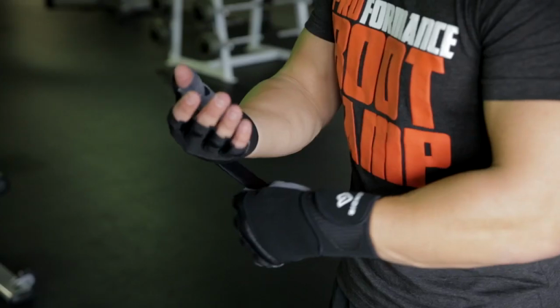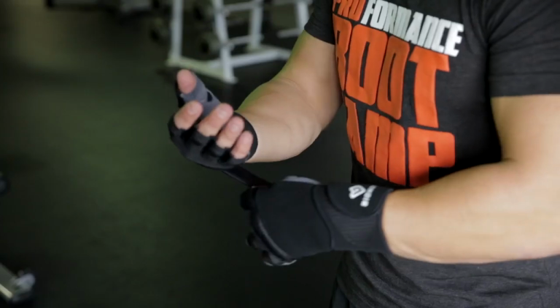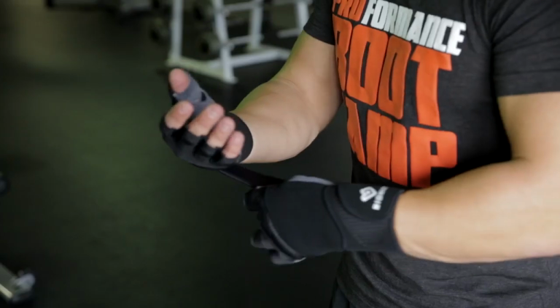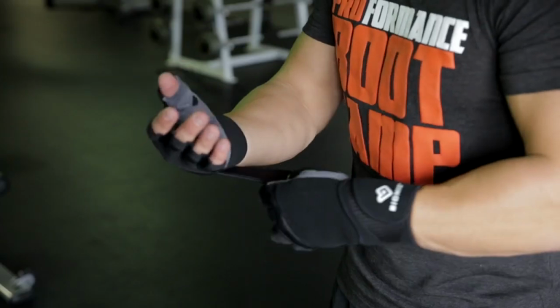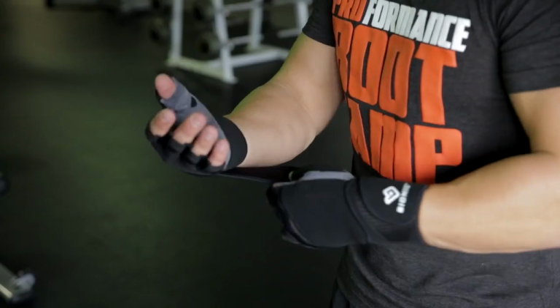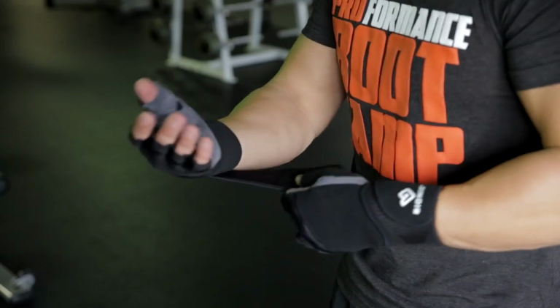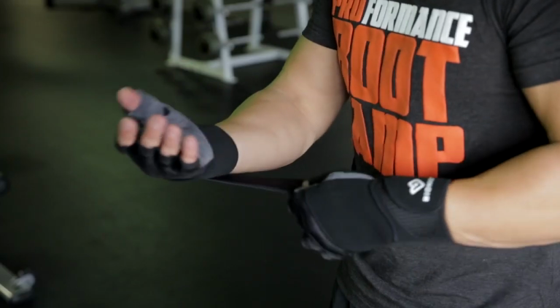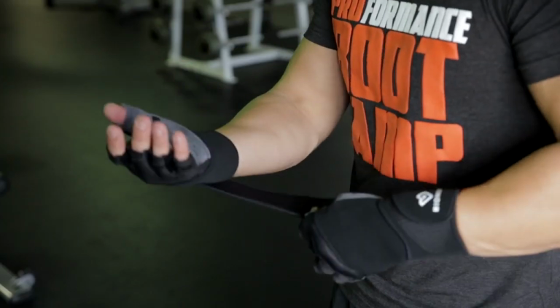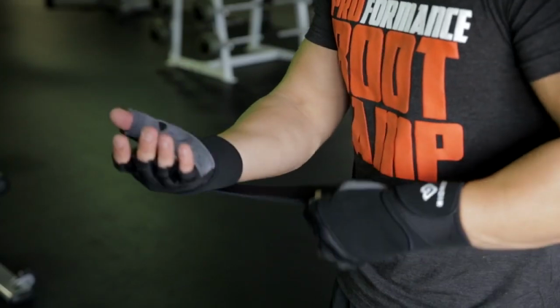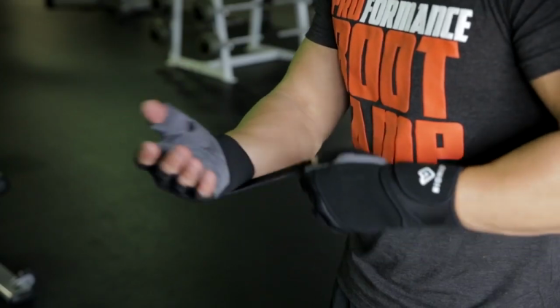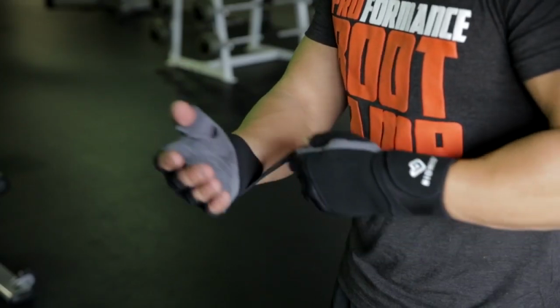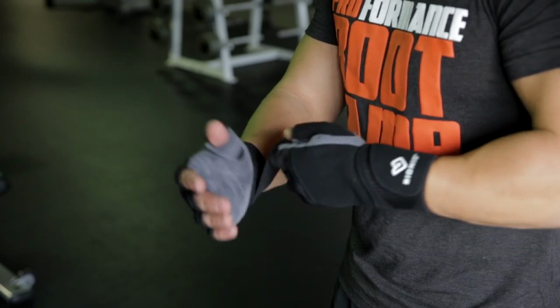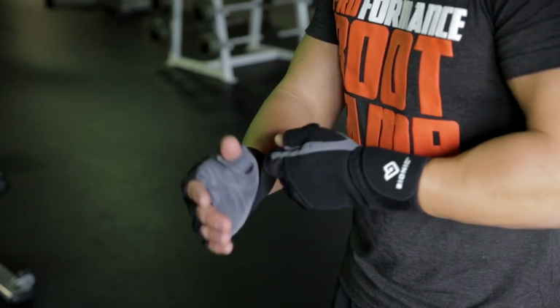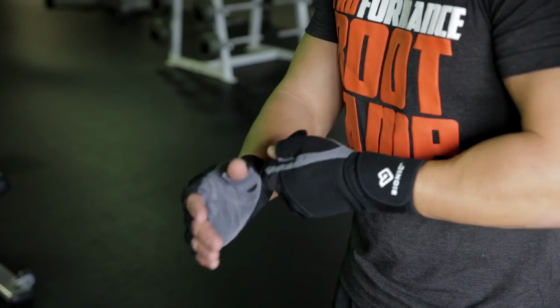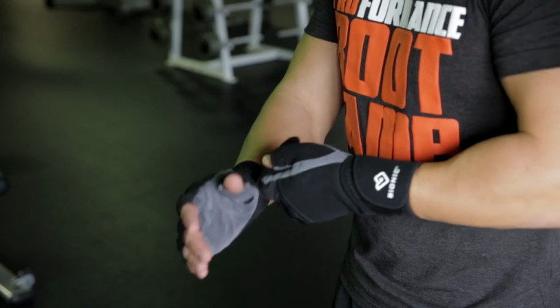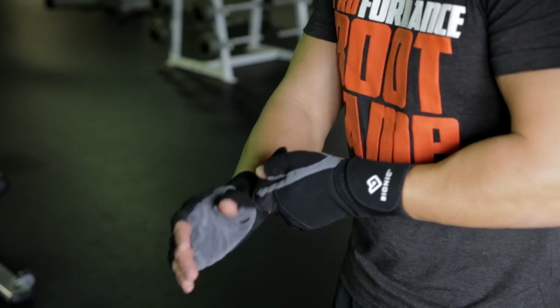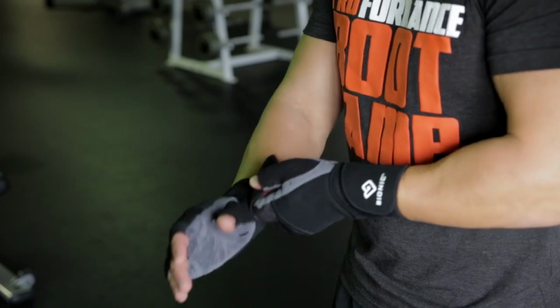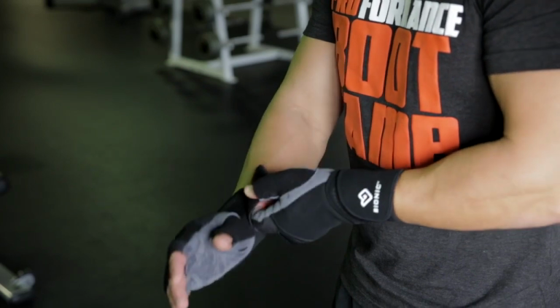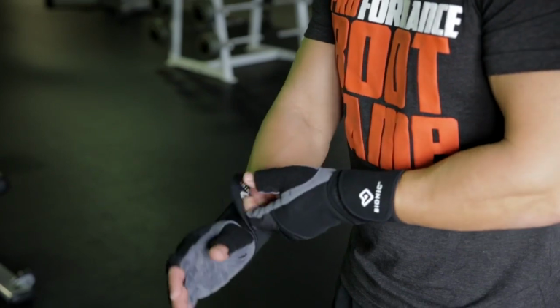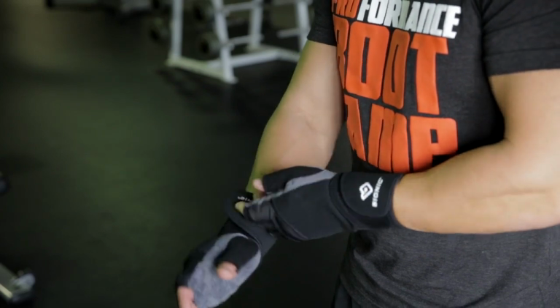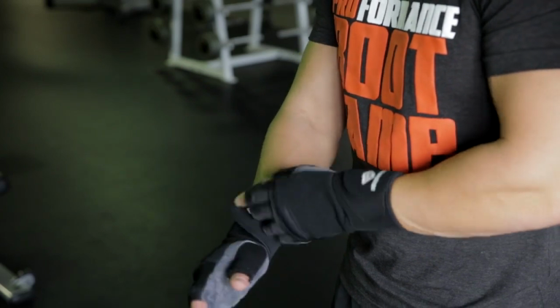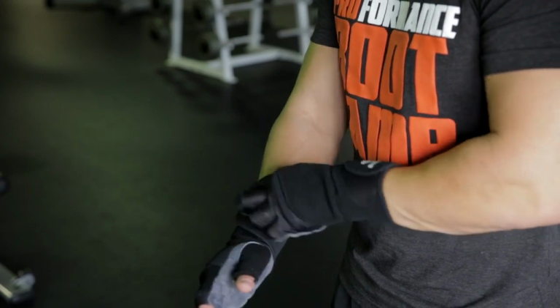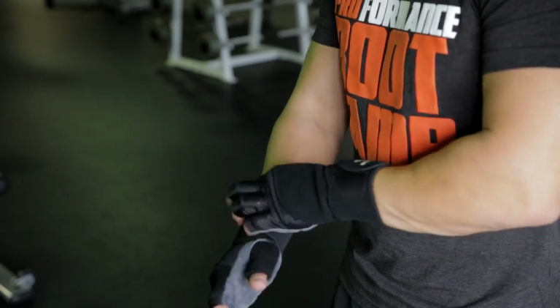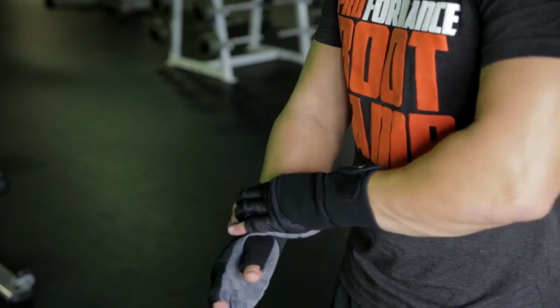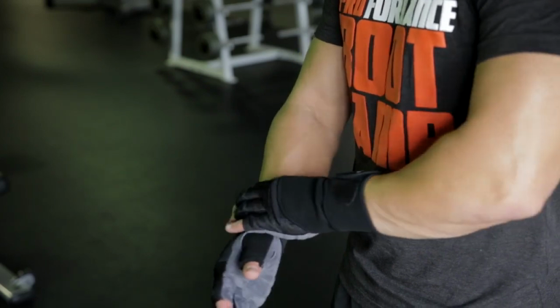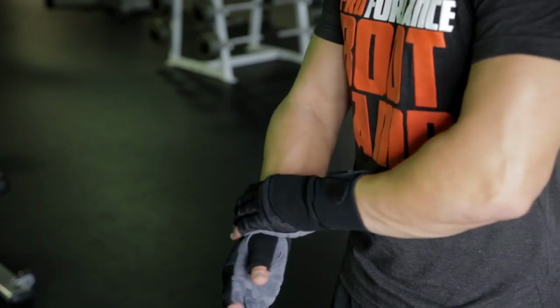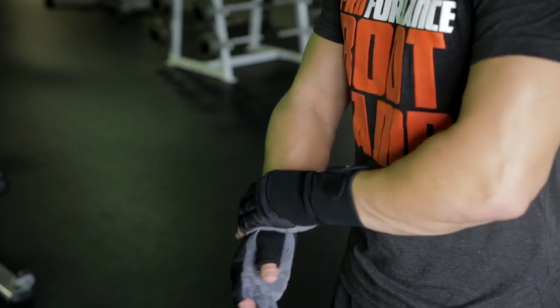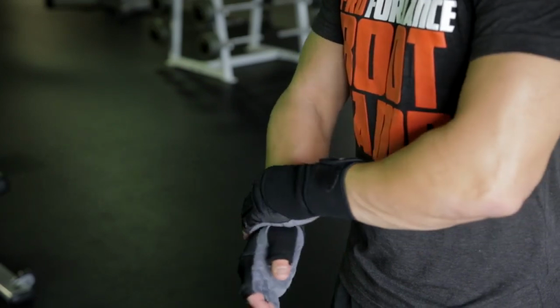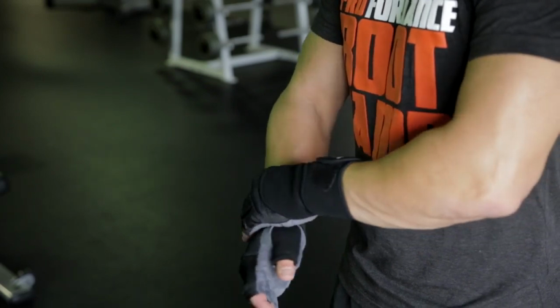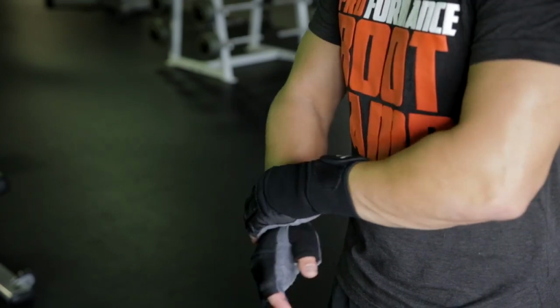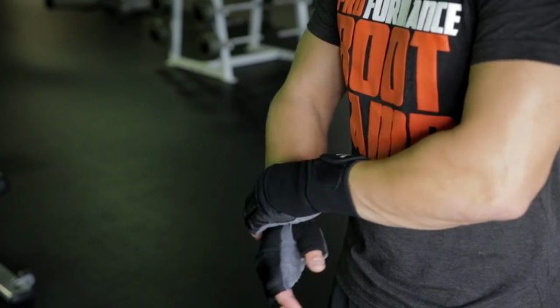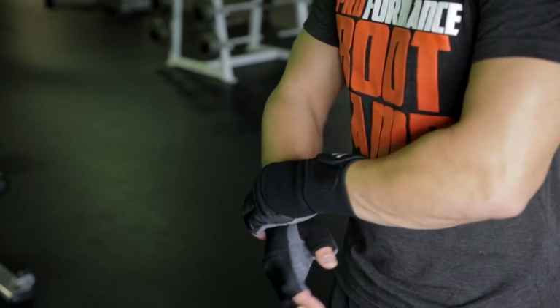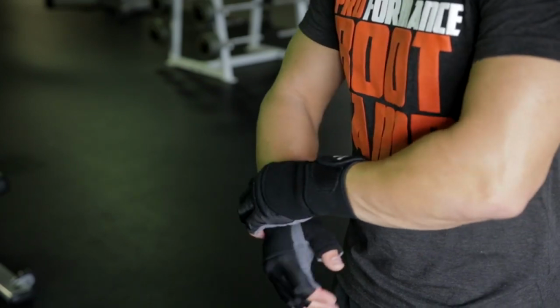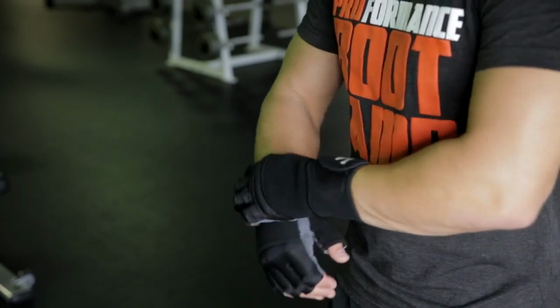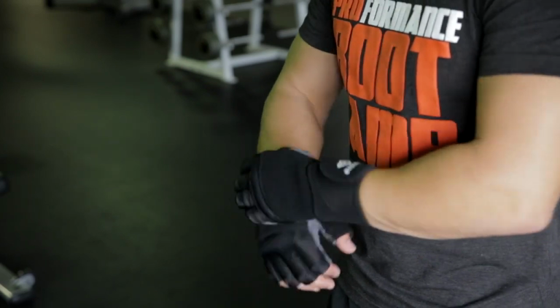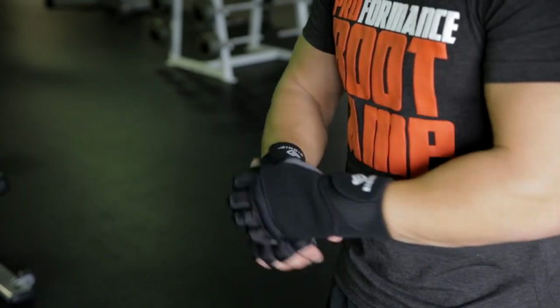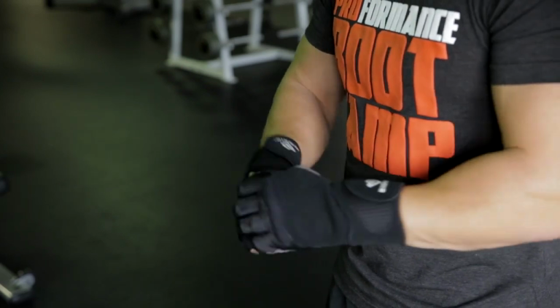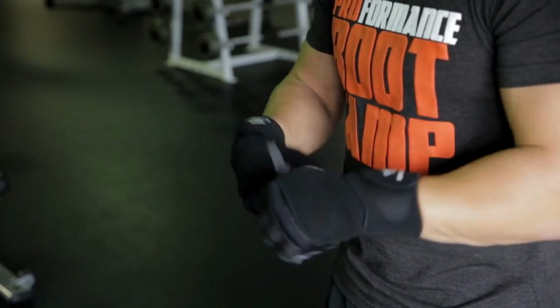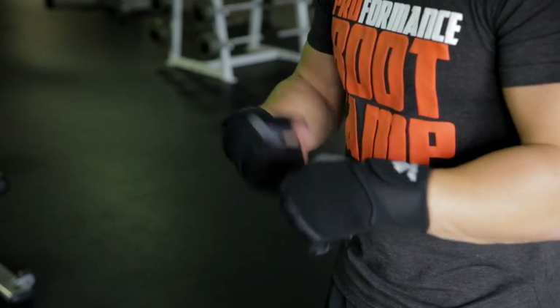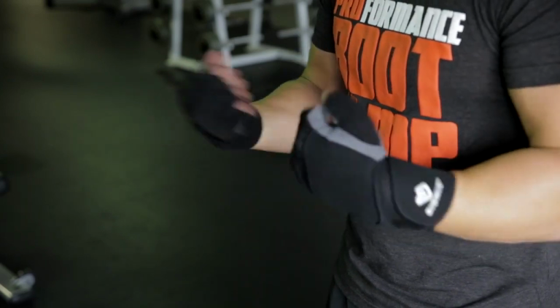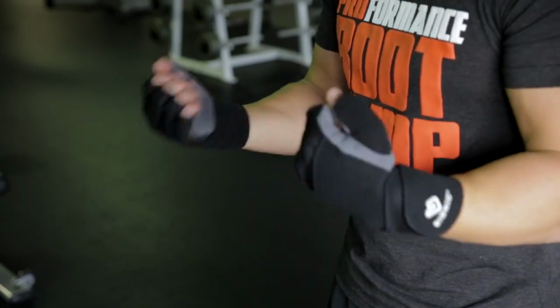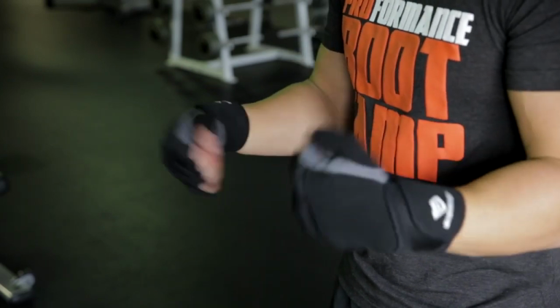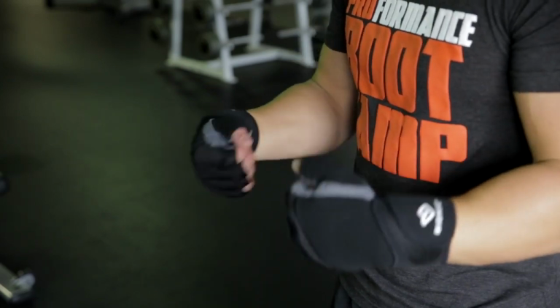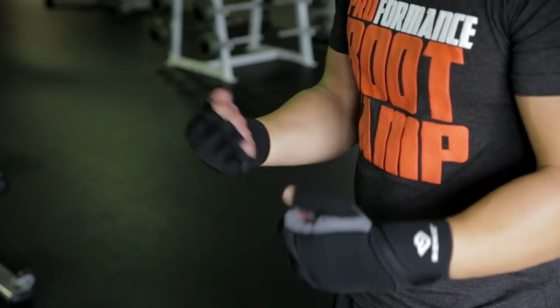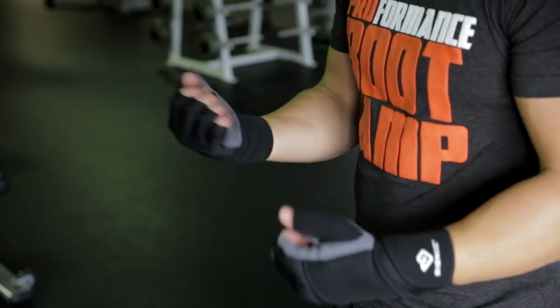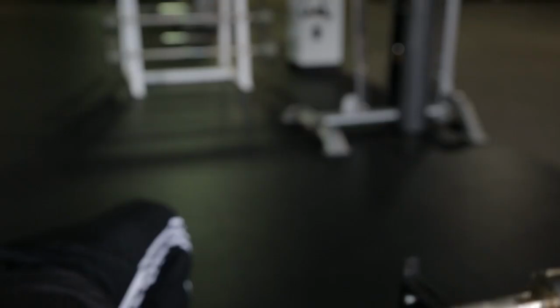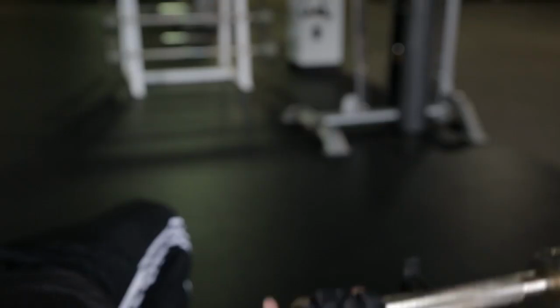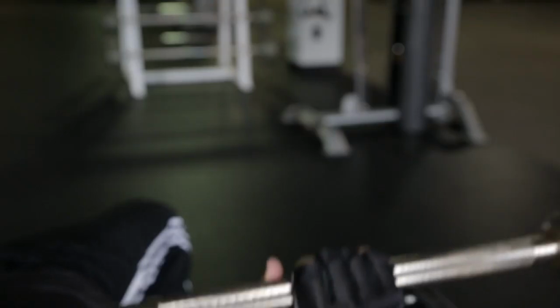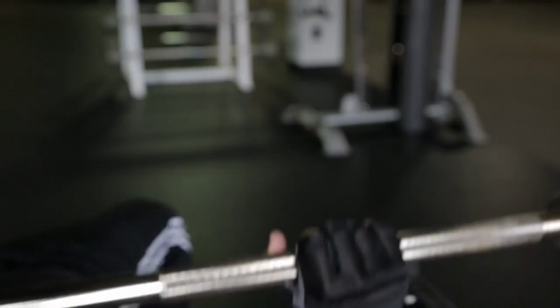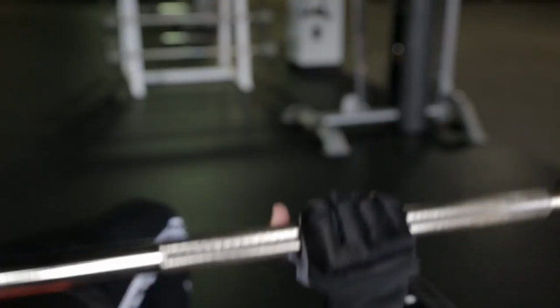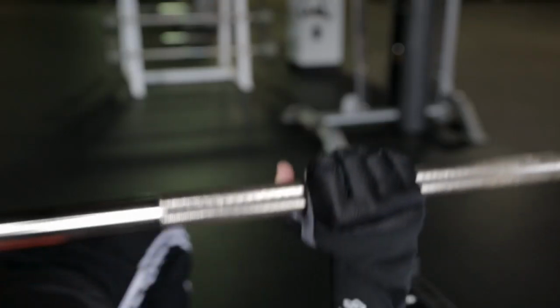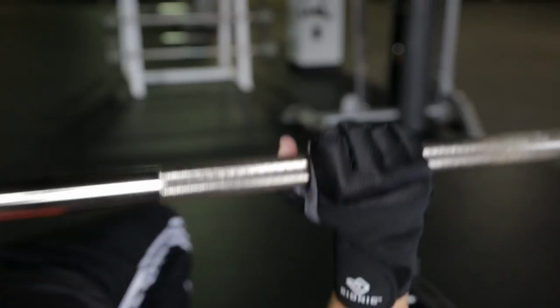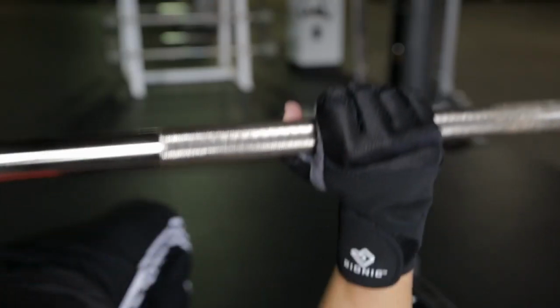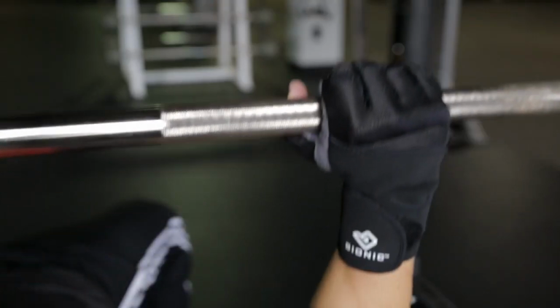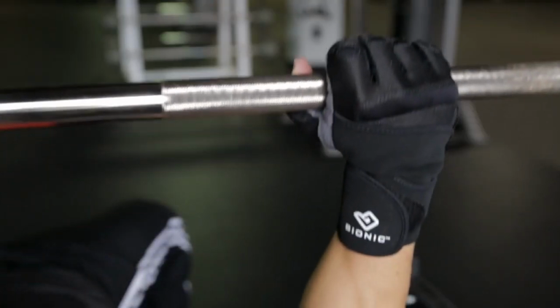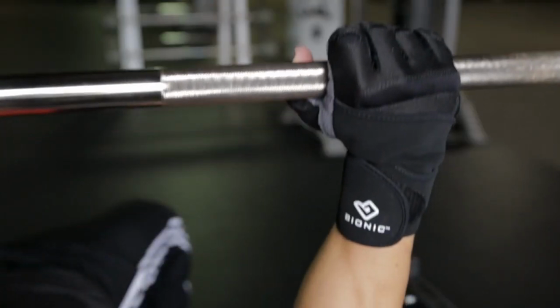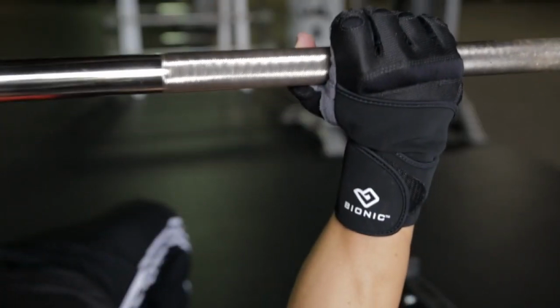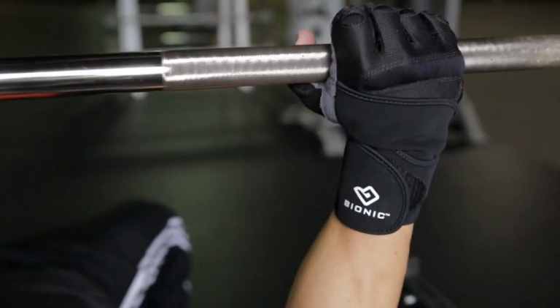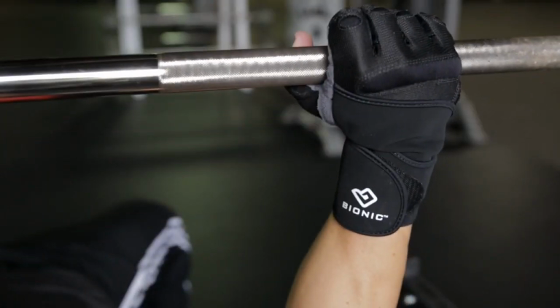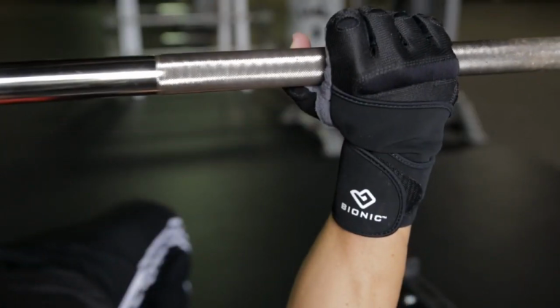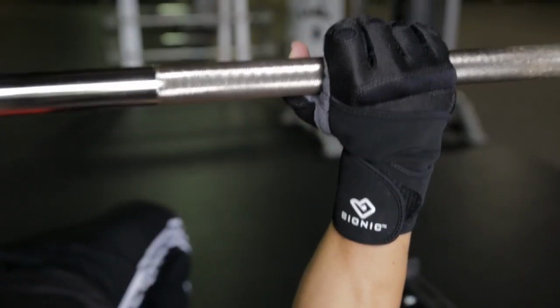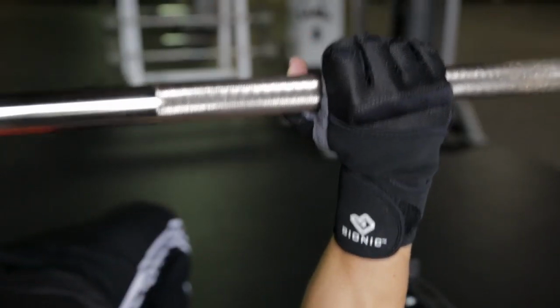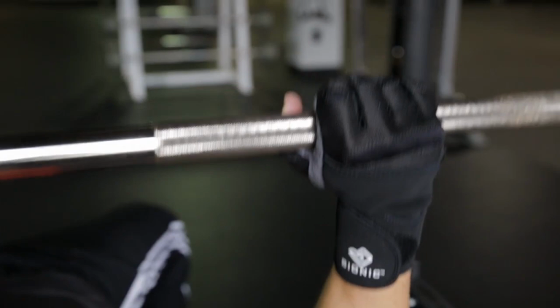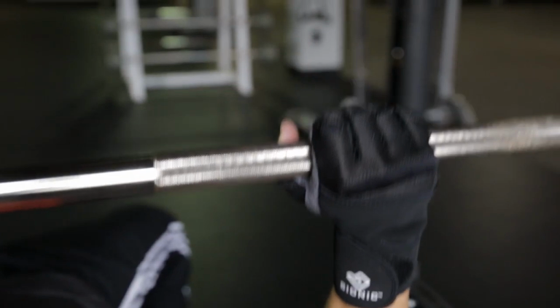The wrist strap gives you the support you need at the wrist to give you stability and control while lifting the weights.